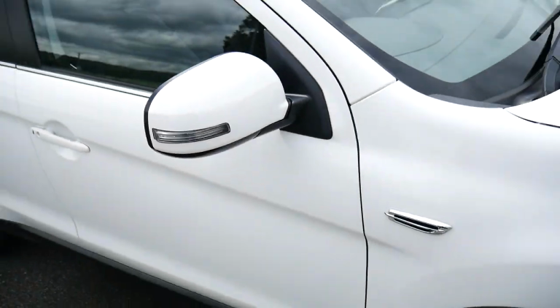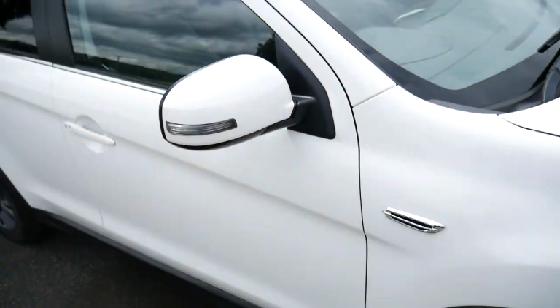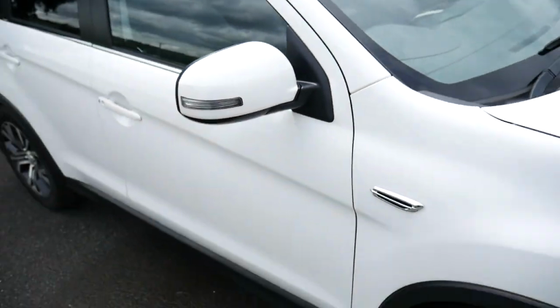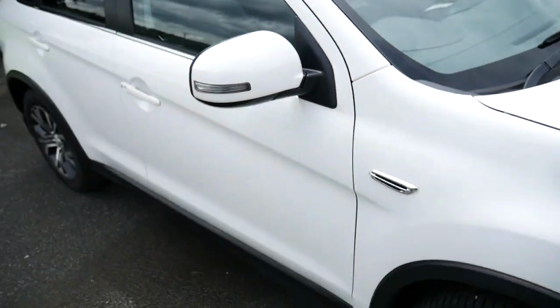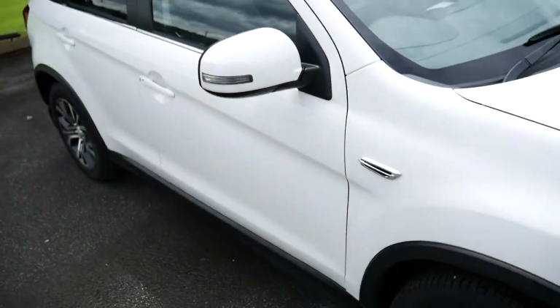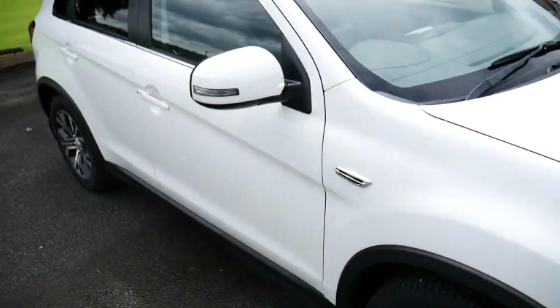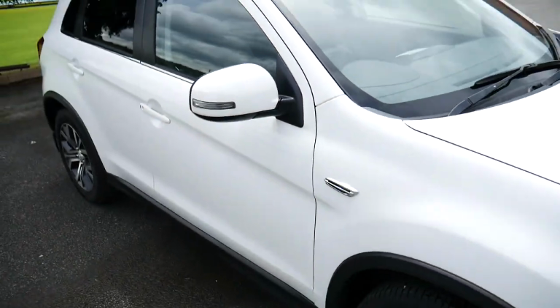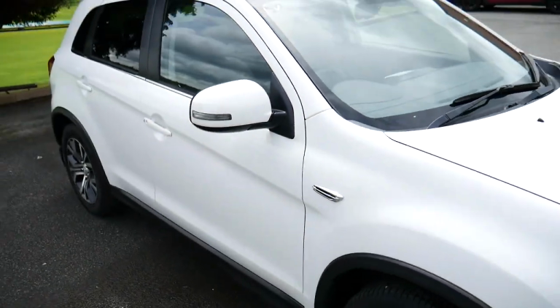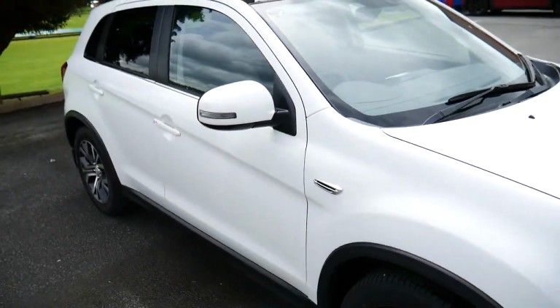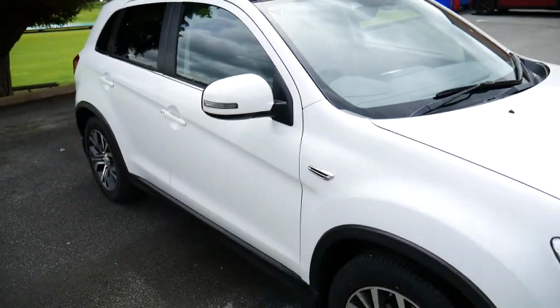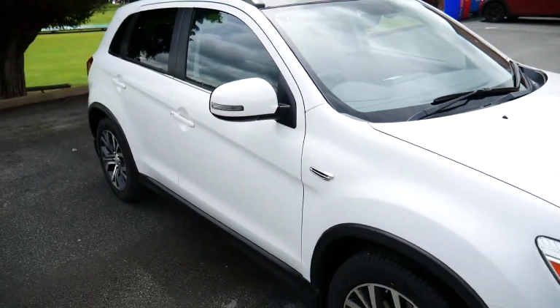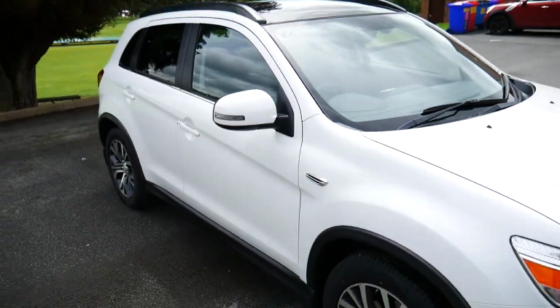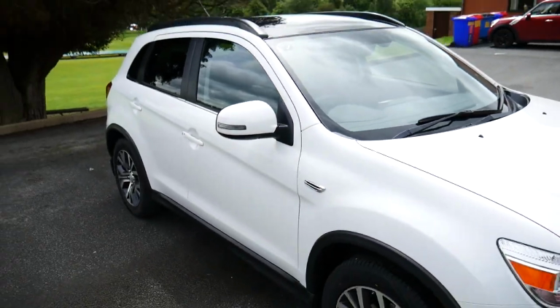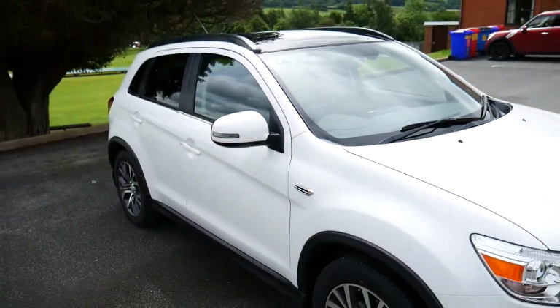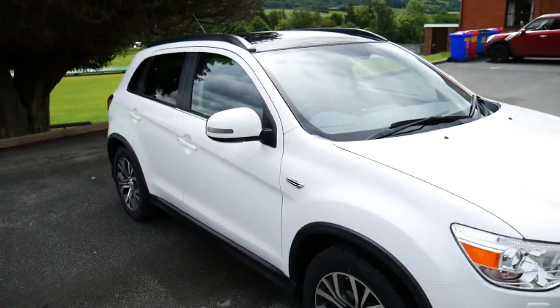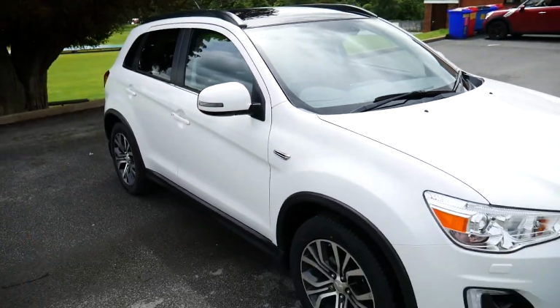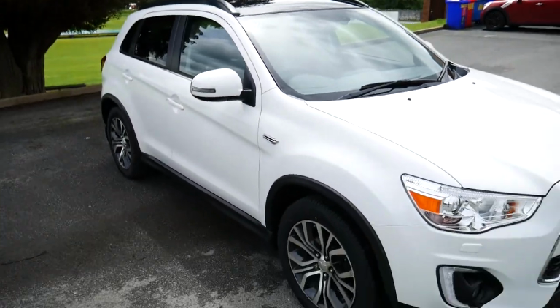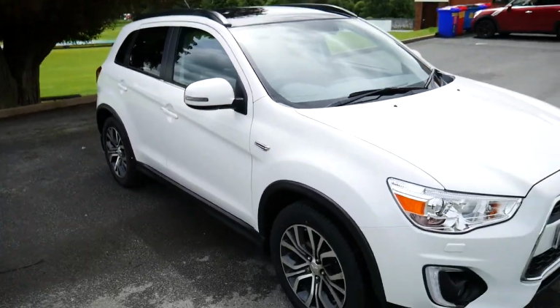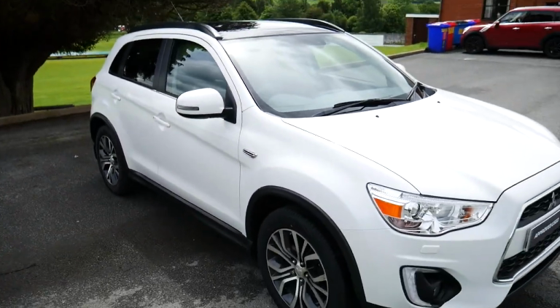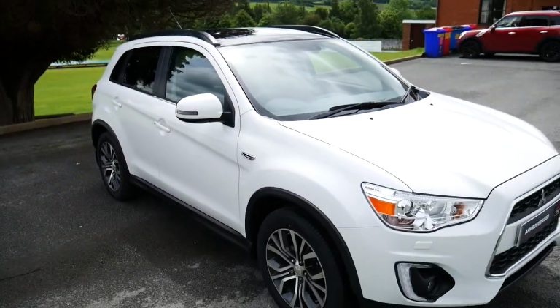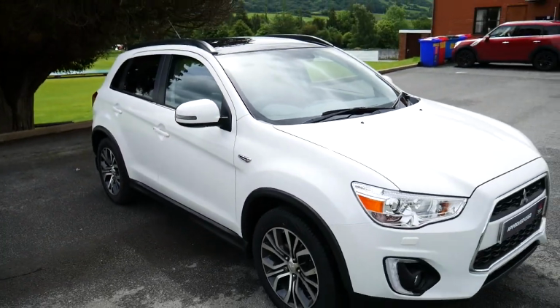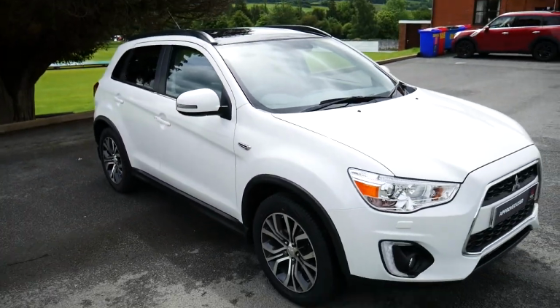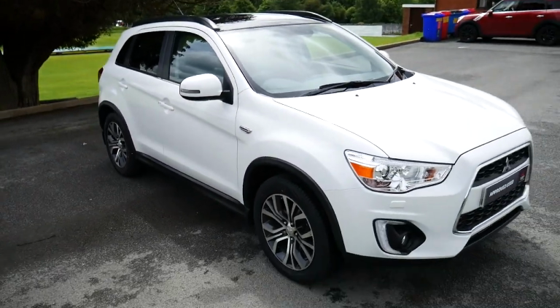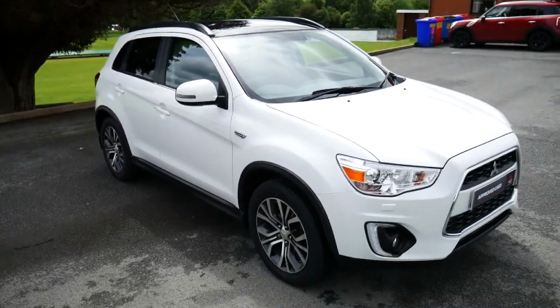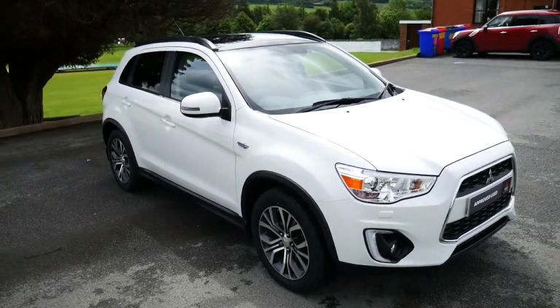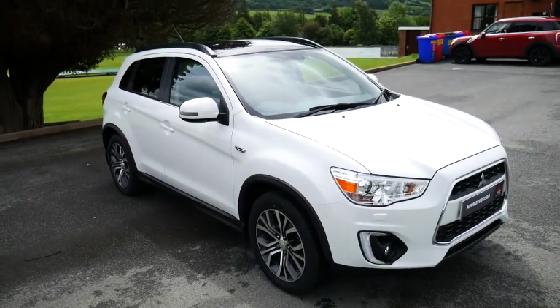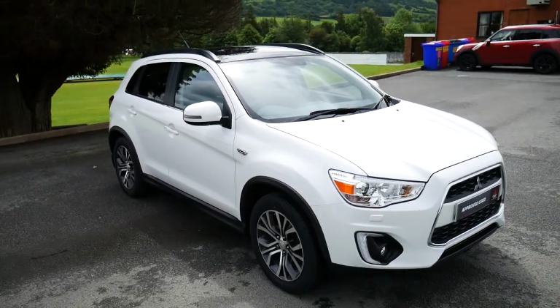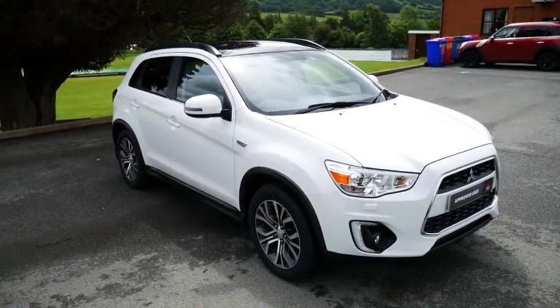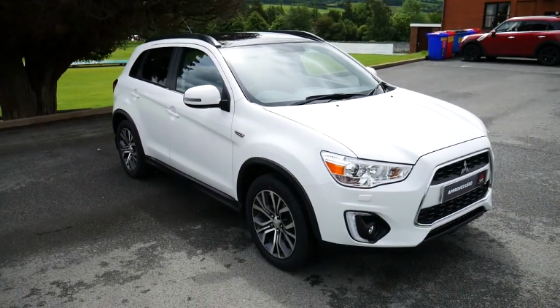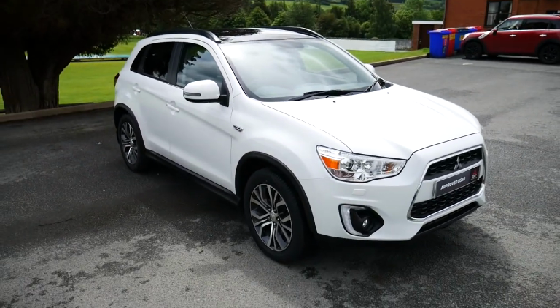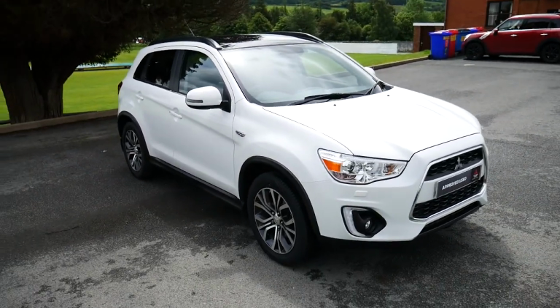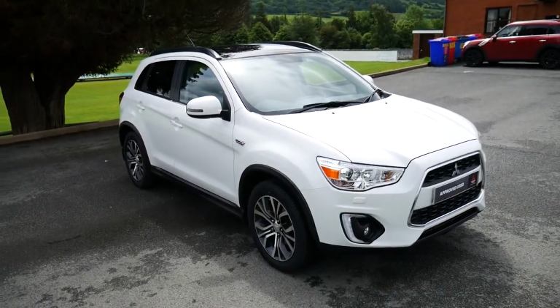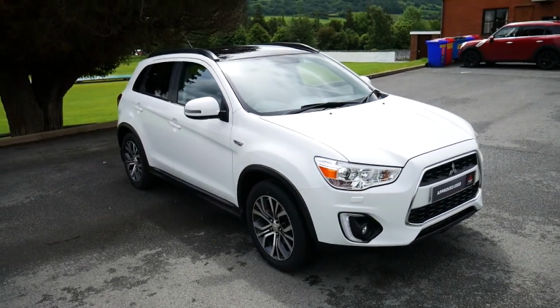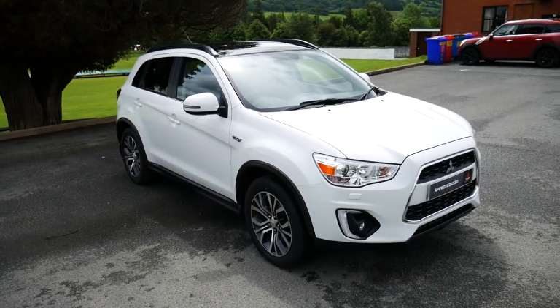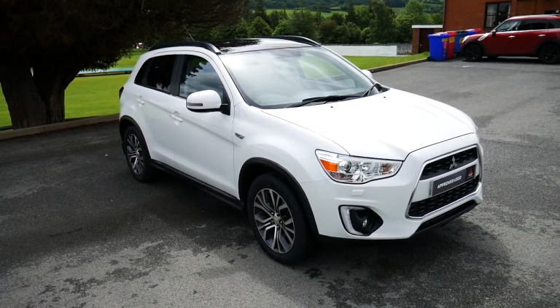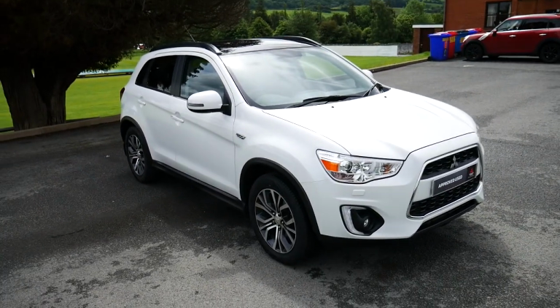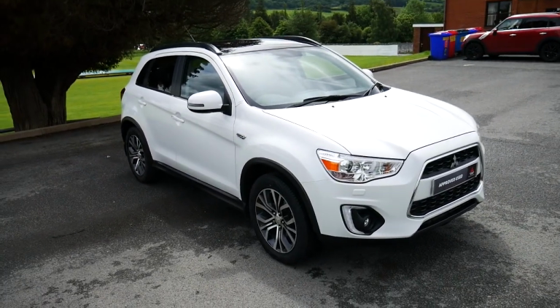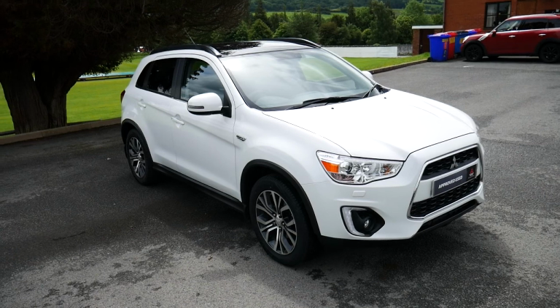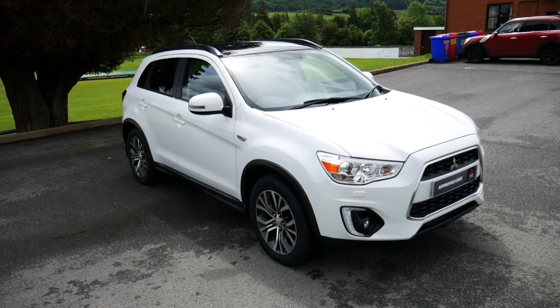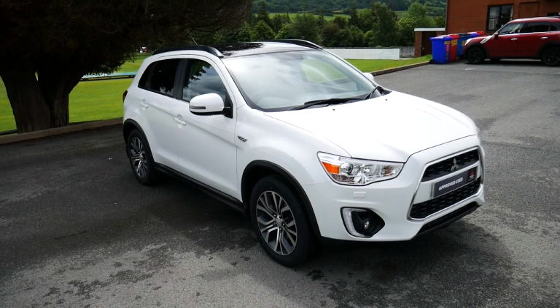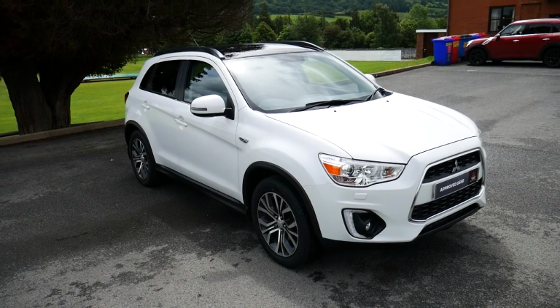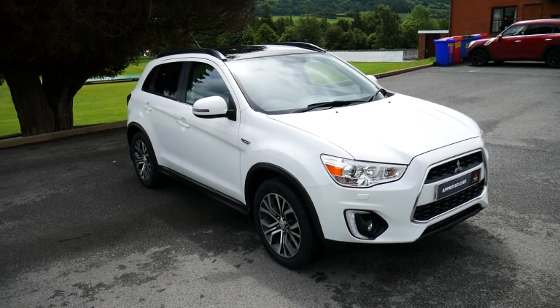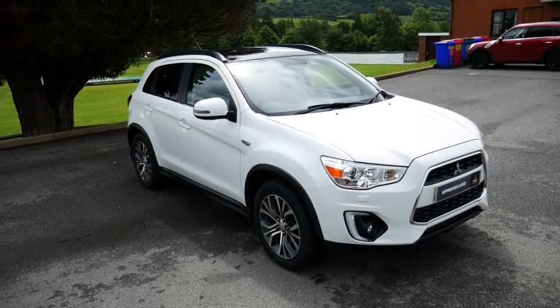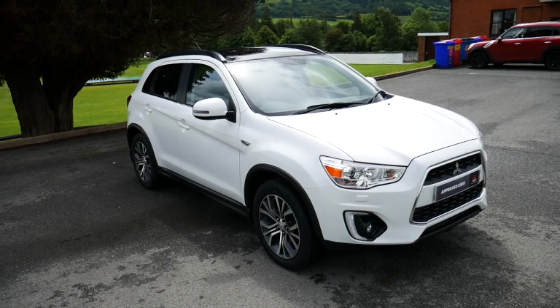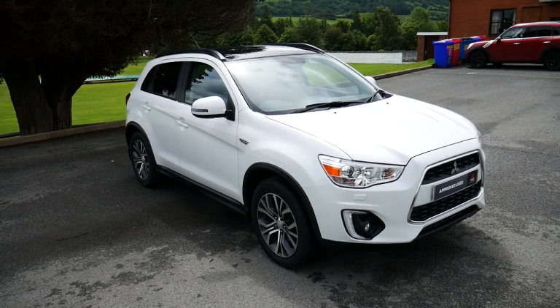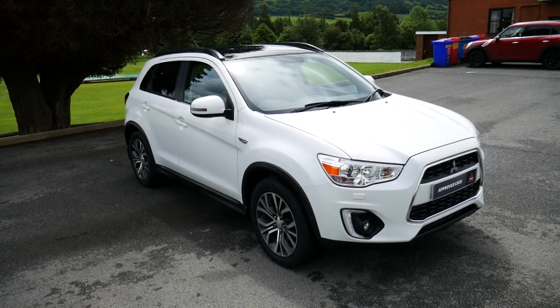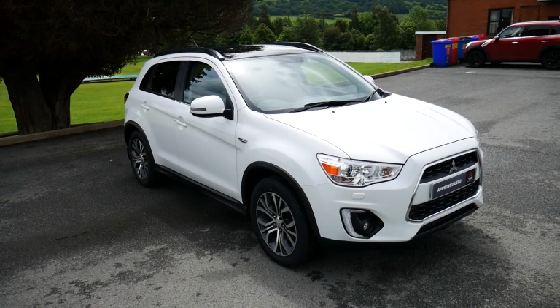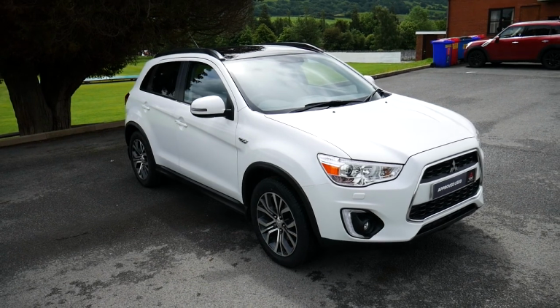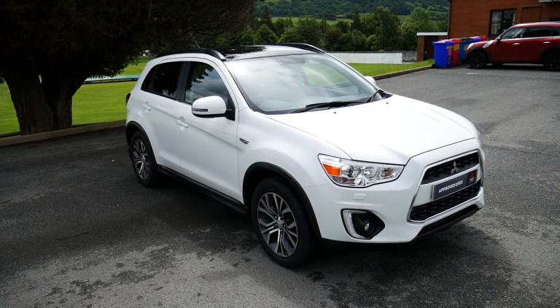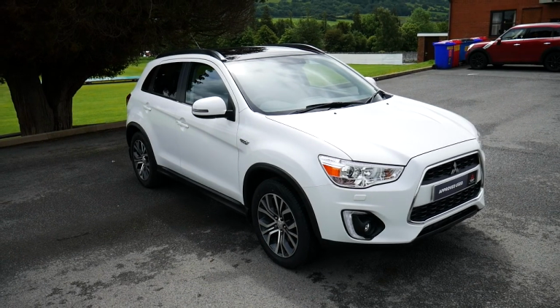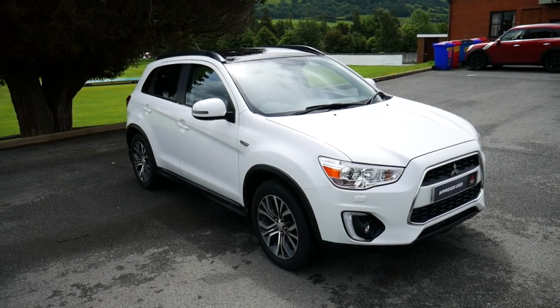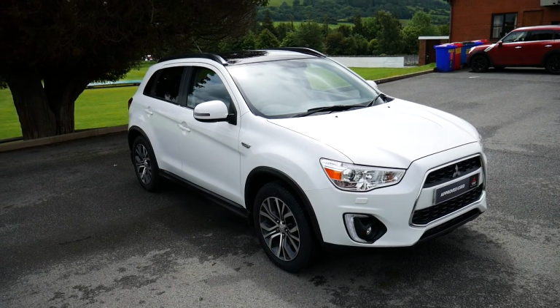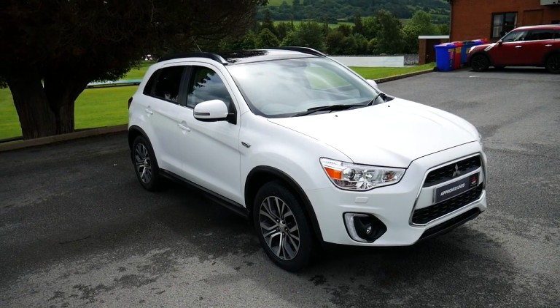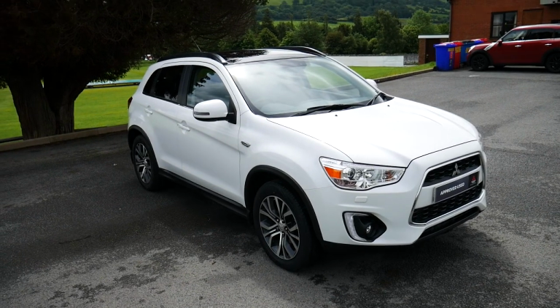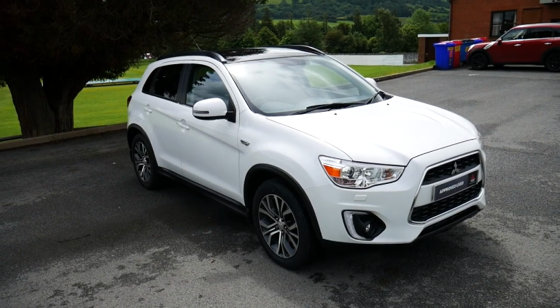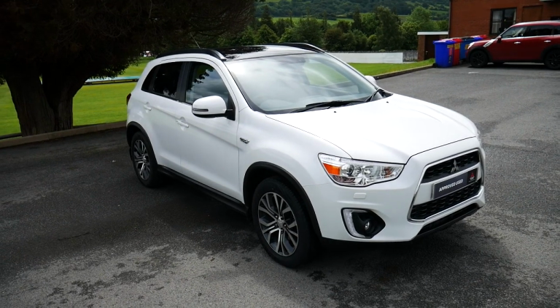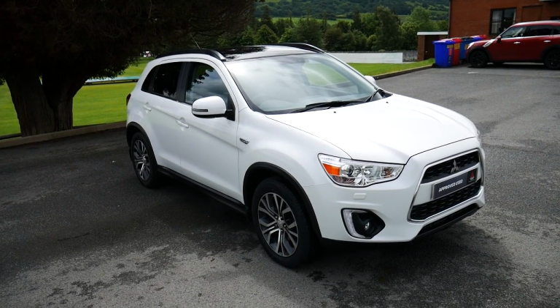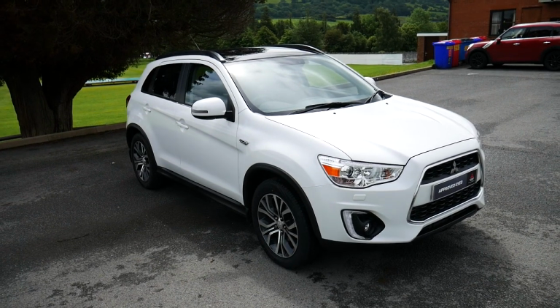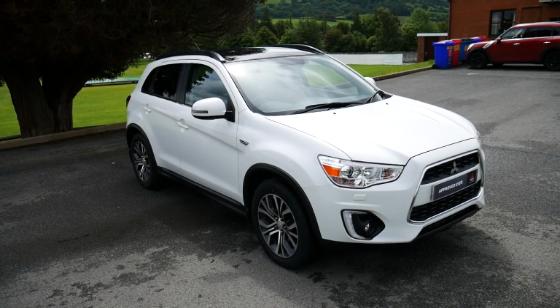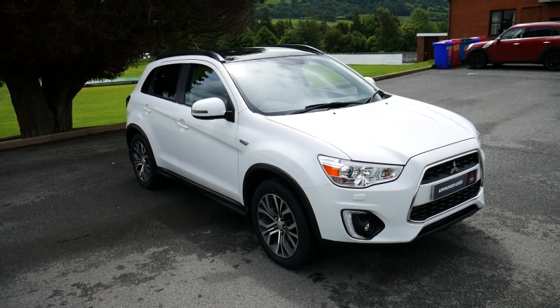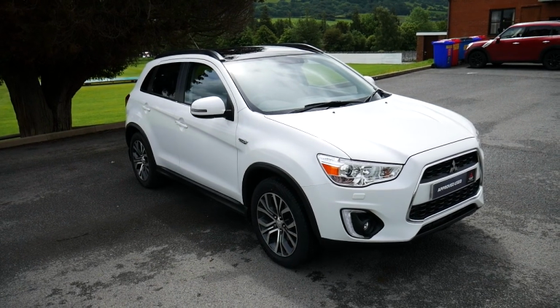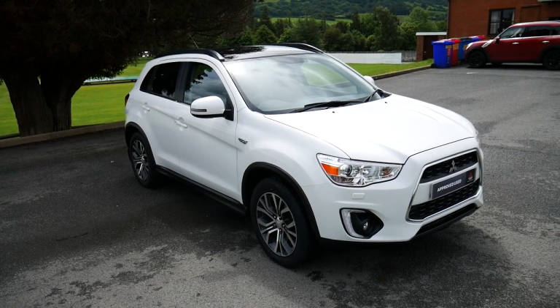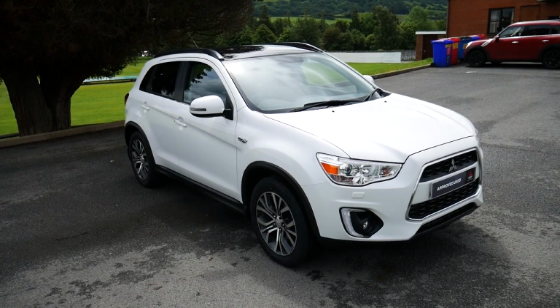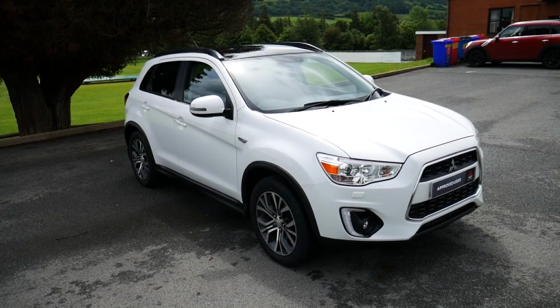So that's been our Mitsubishi ASX. For more information, visit us at JT Hughes Newtown.